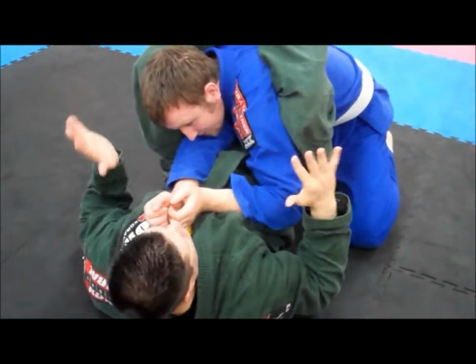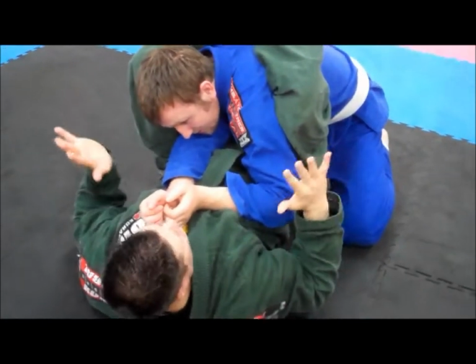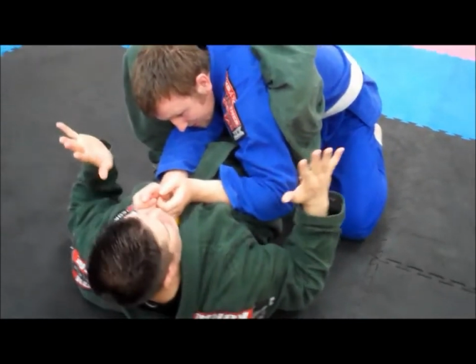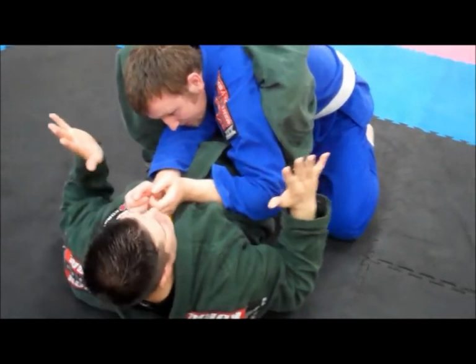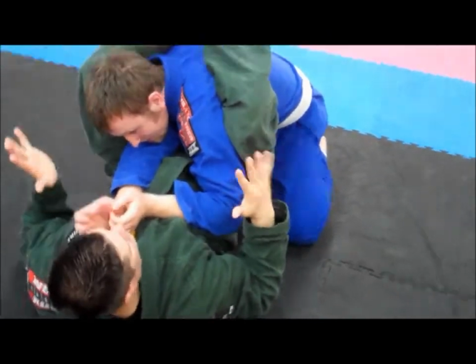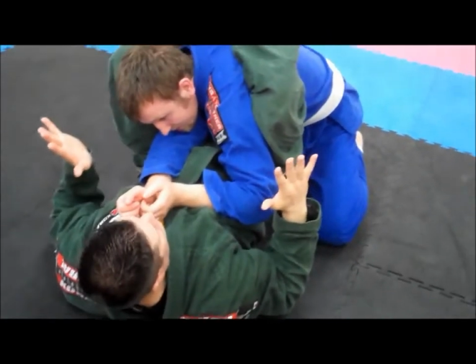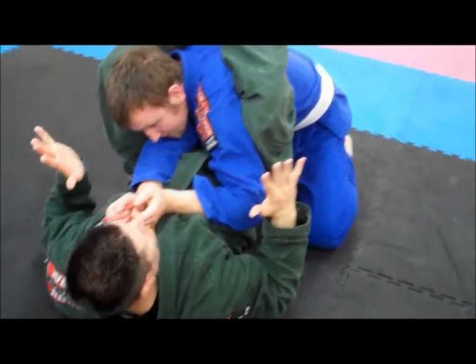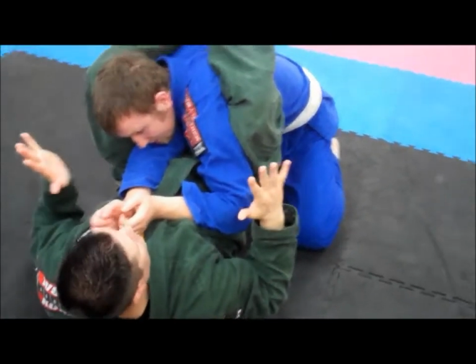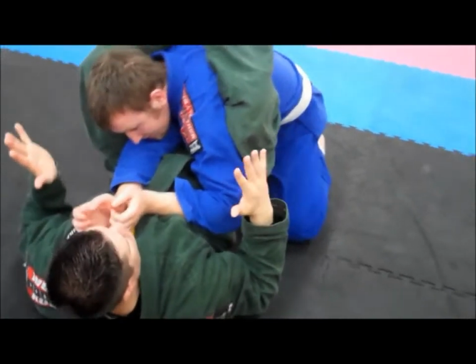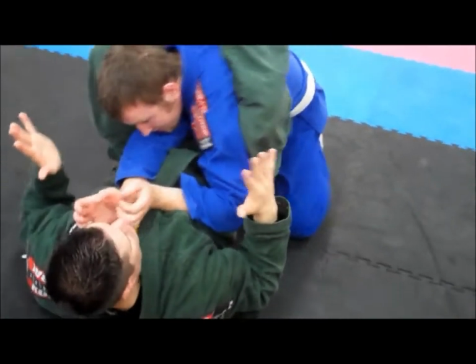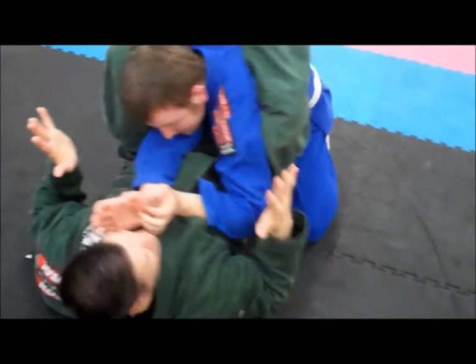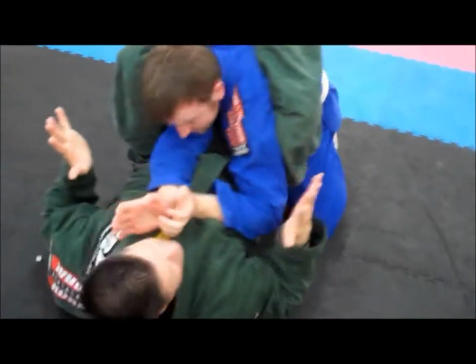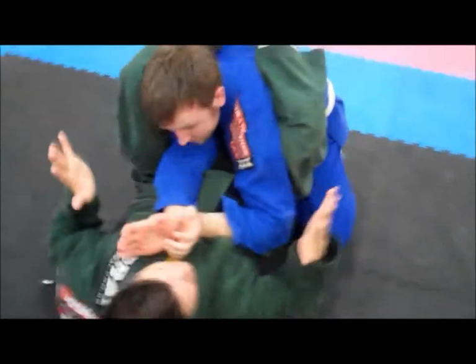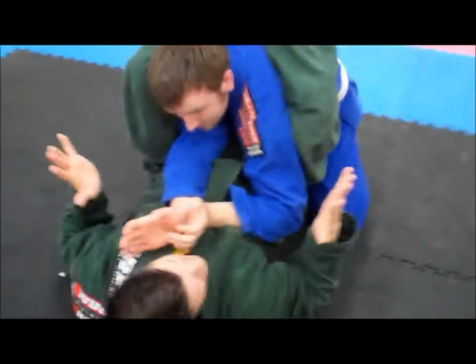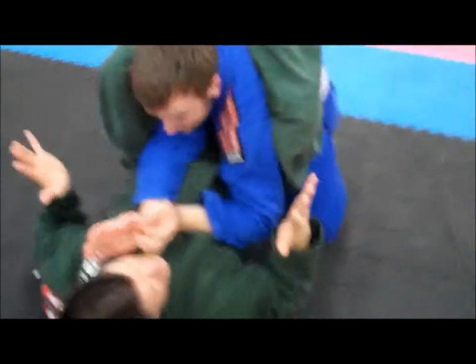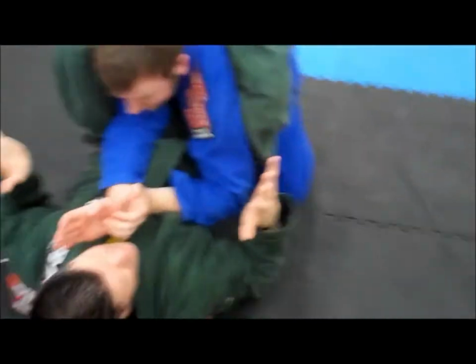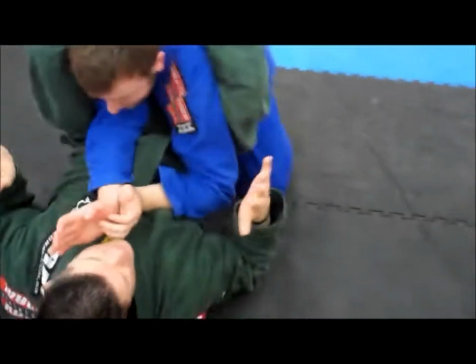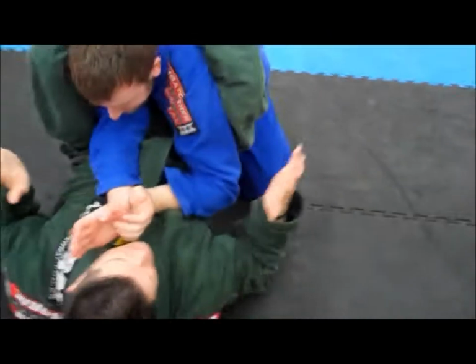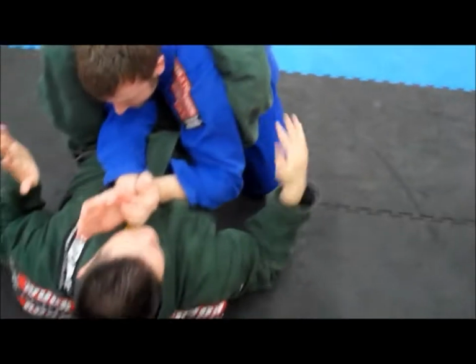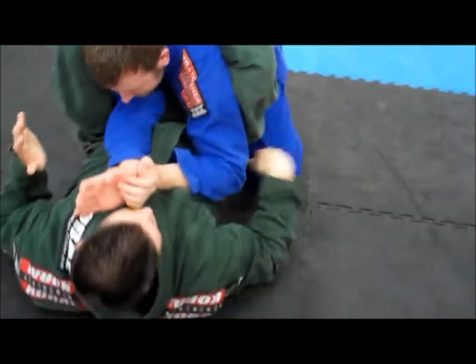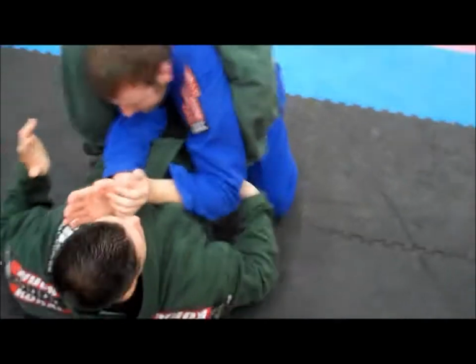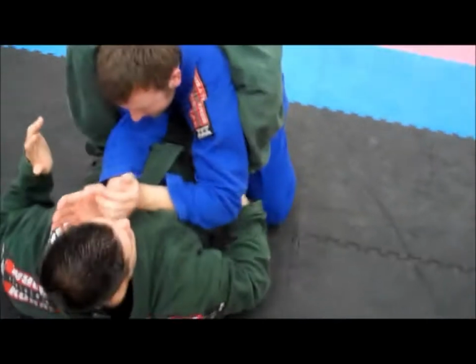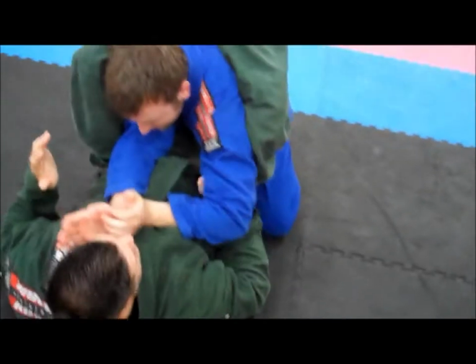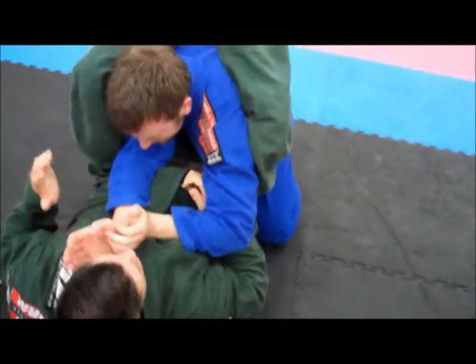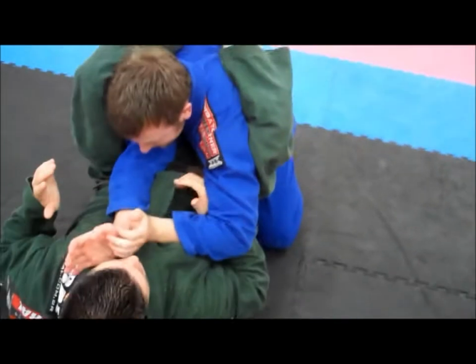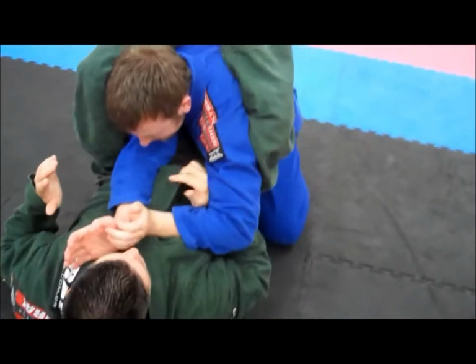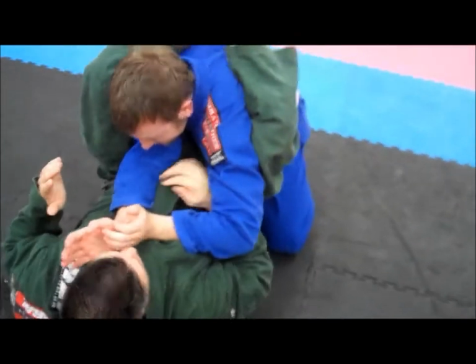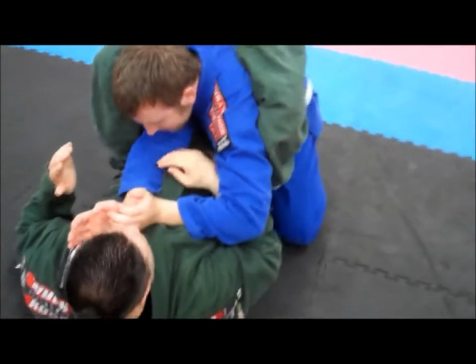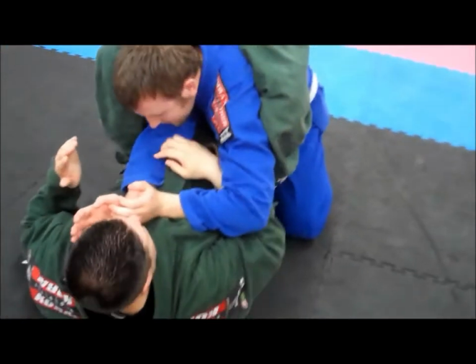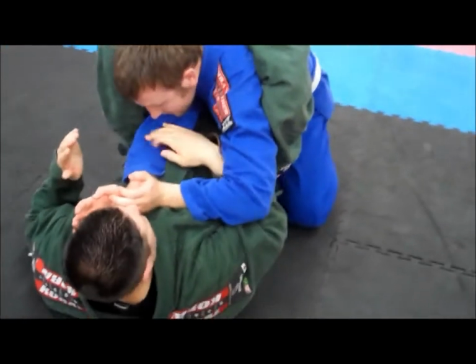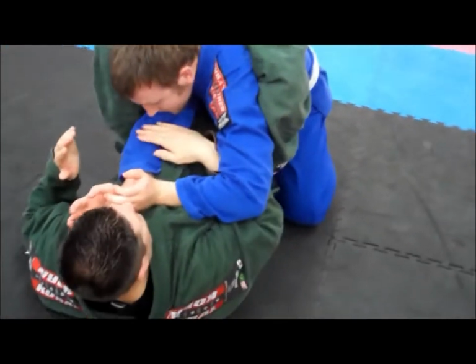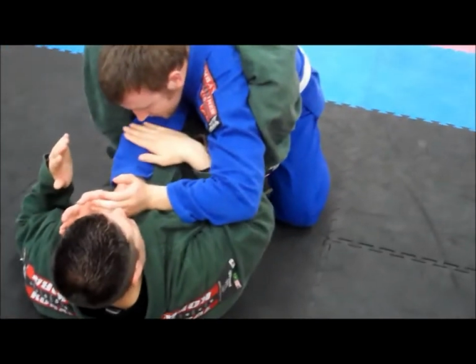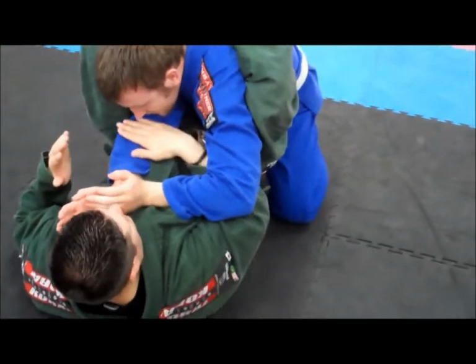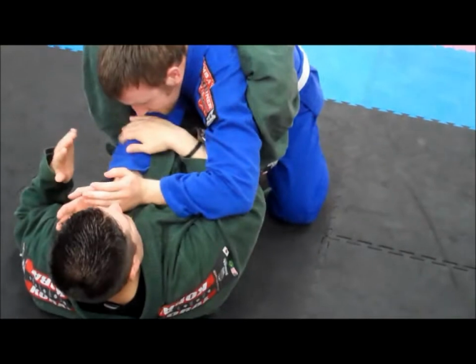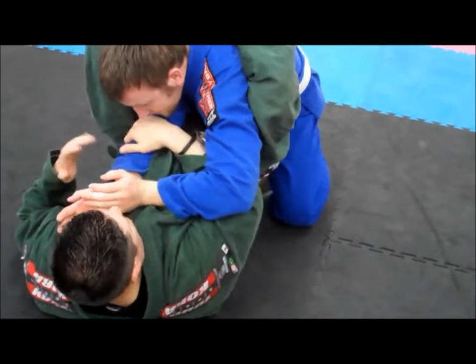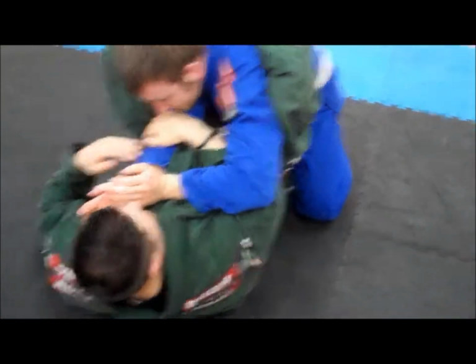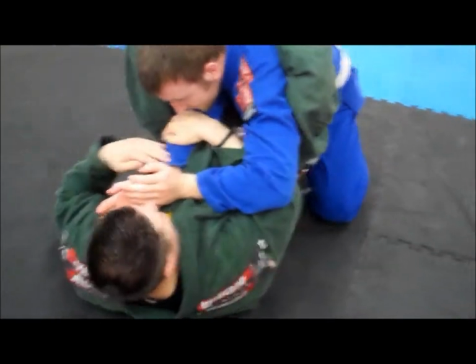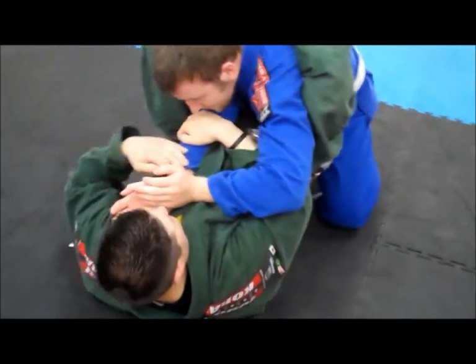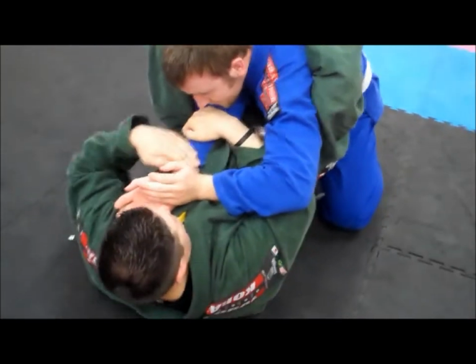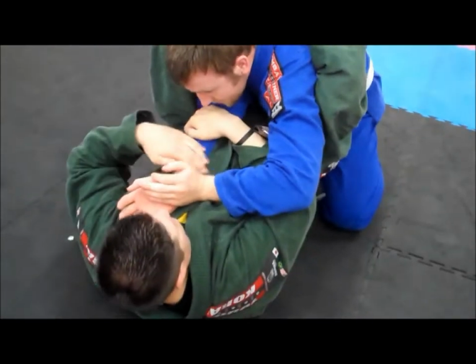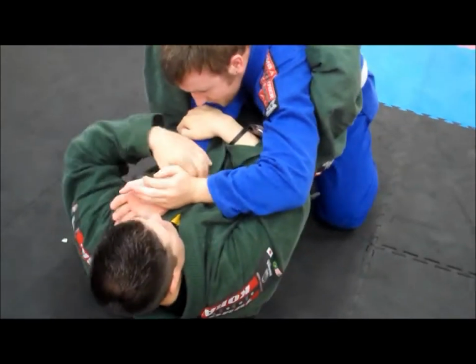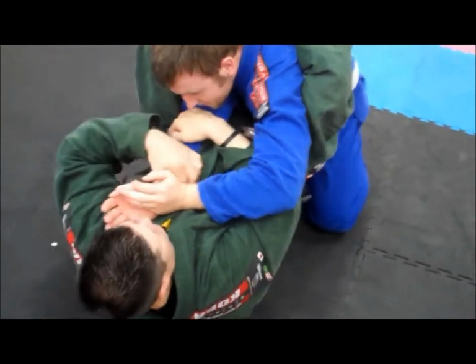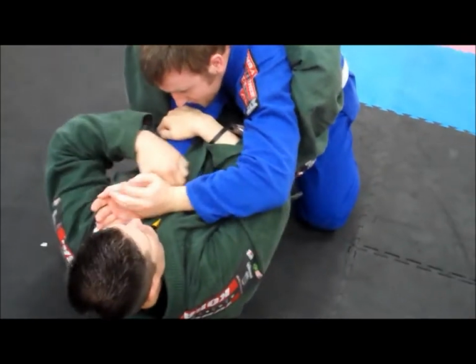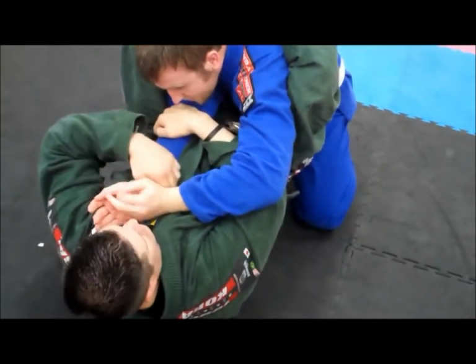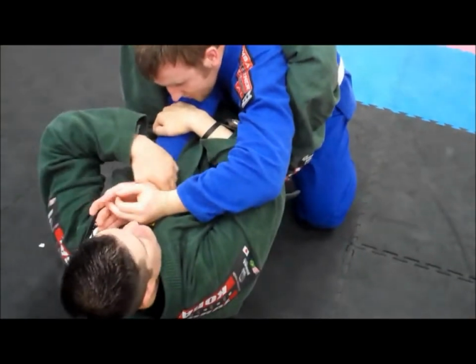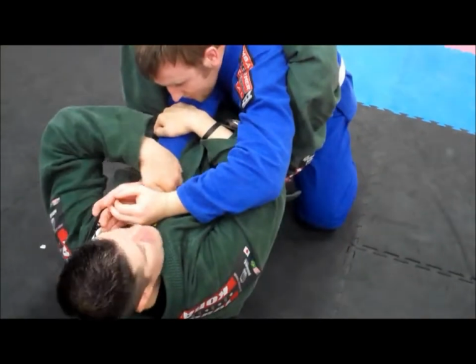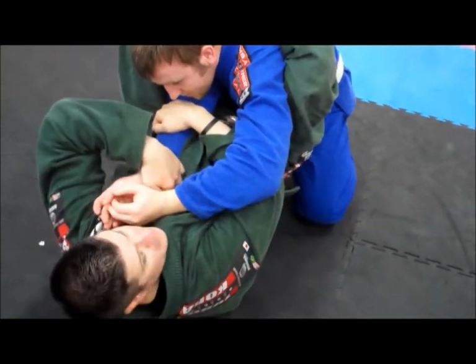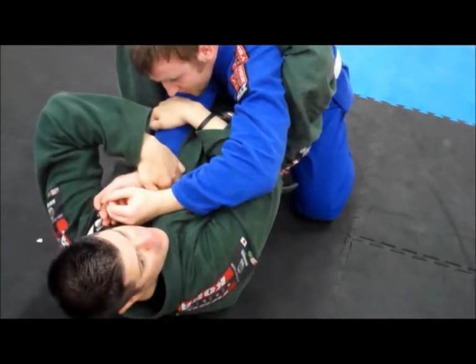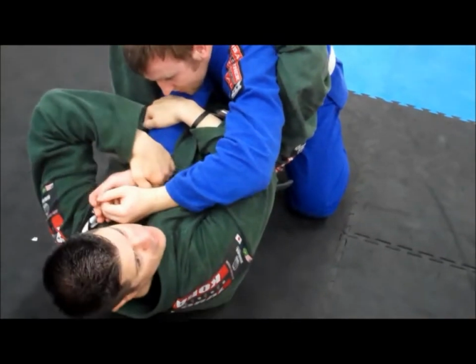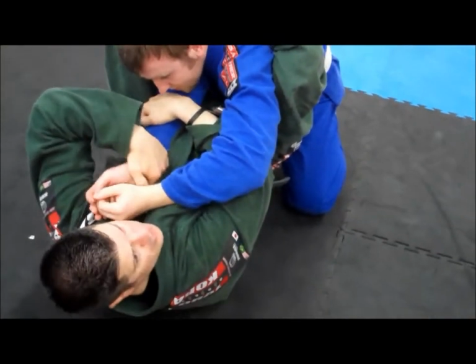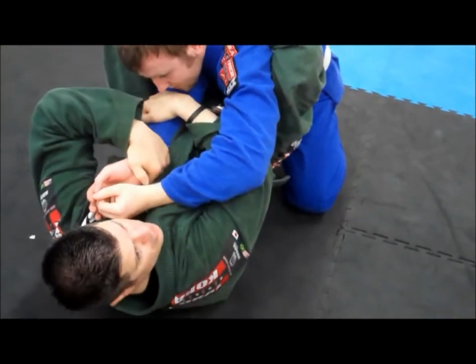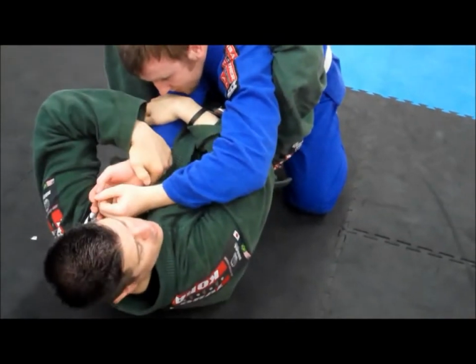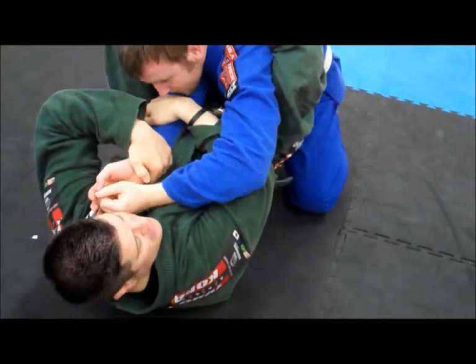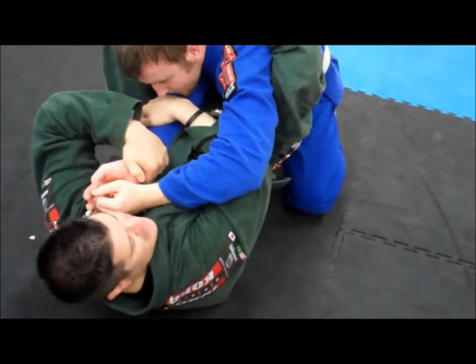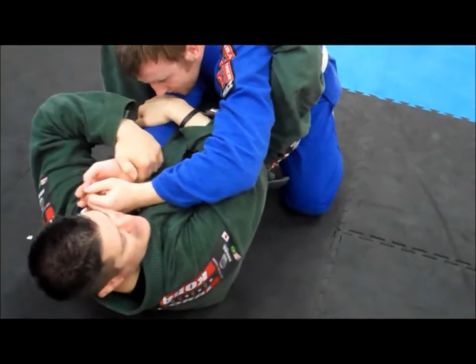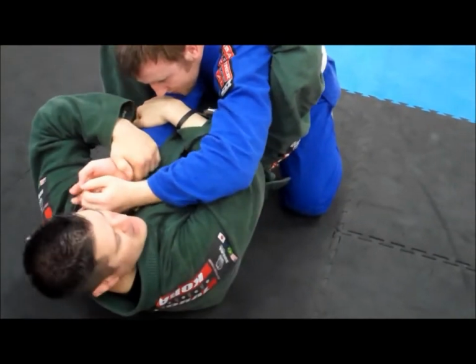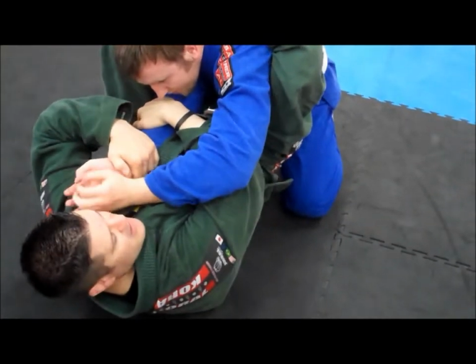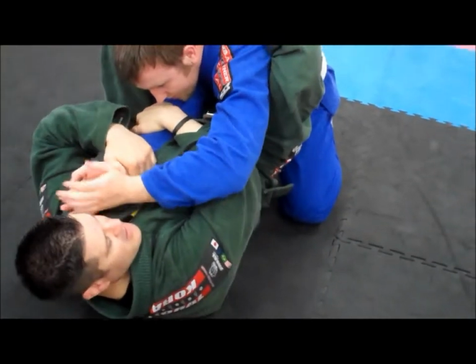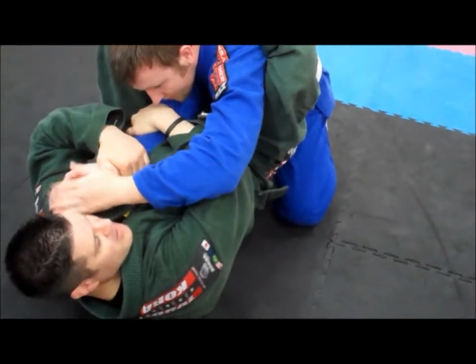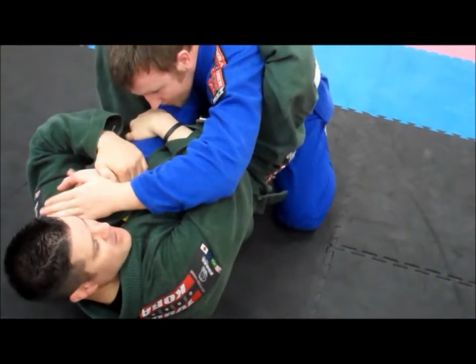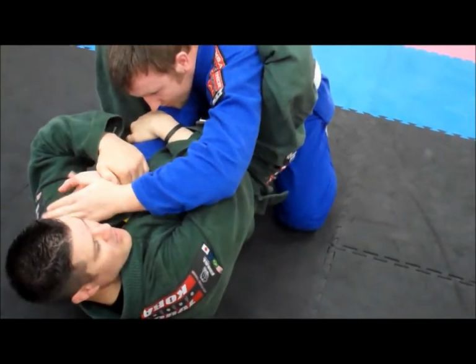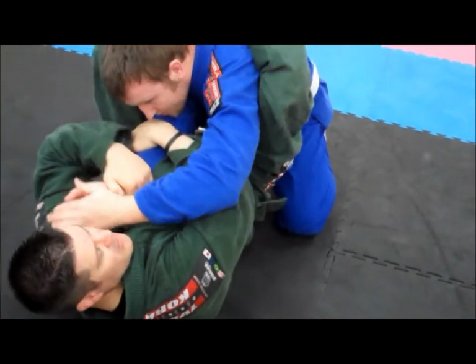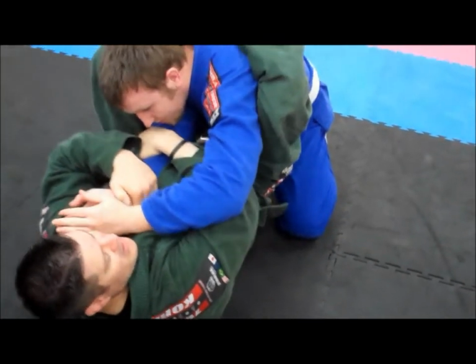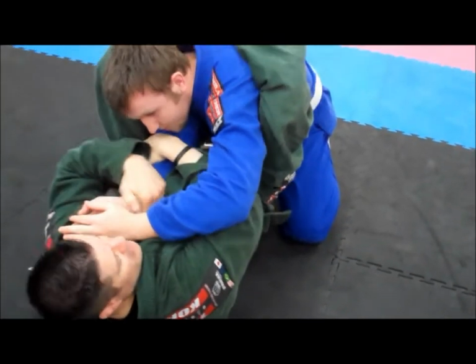So if I'm here tight and he tries to move, he can't get it. This hand goes here, this hand goes to the wrist, and going that way.